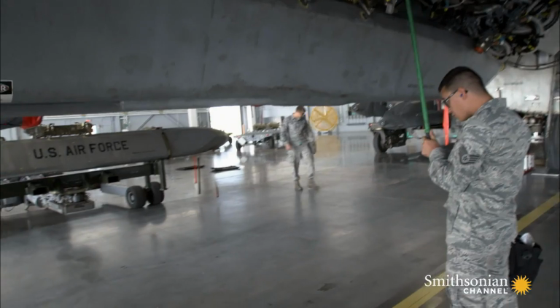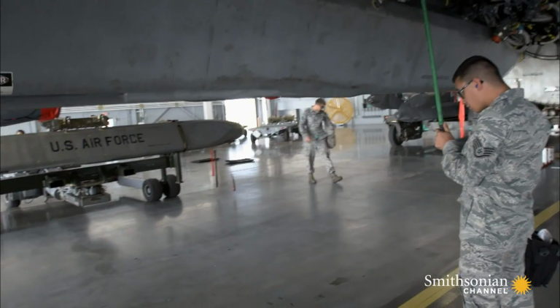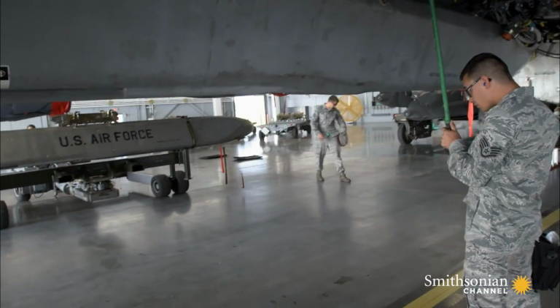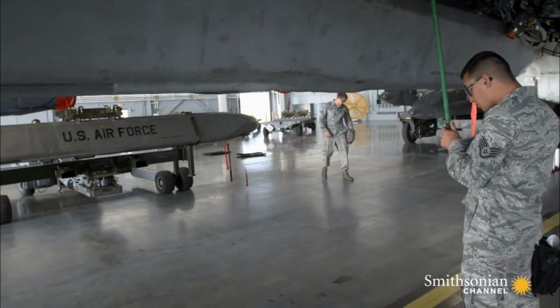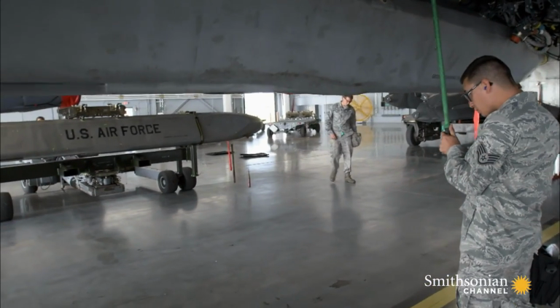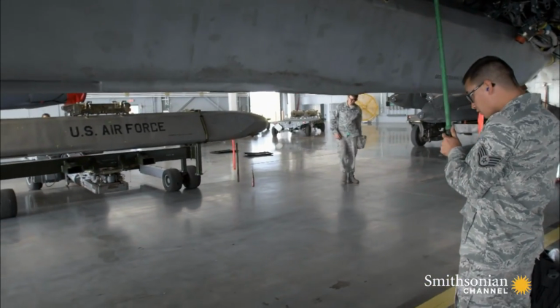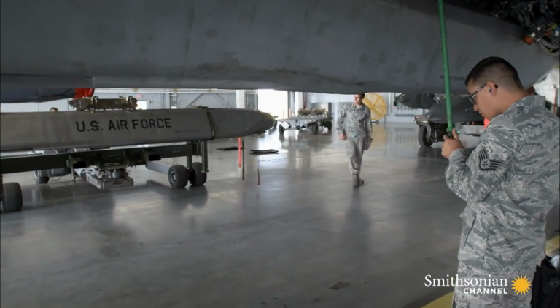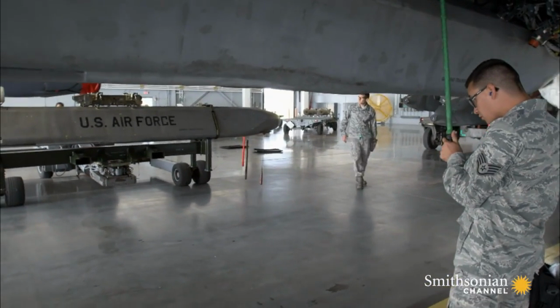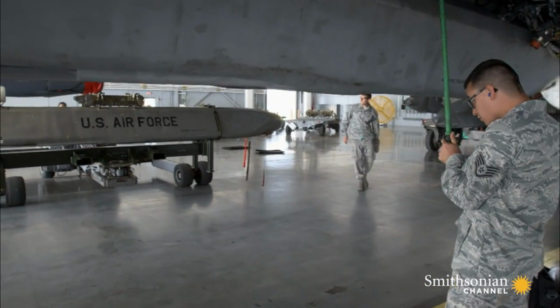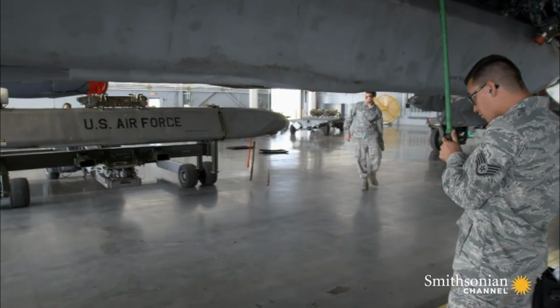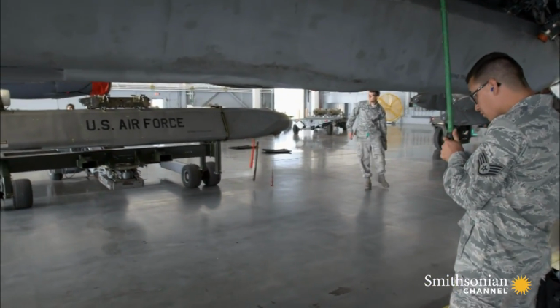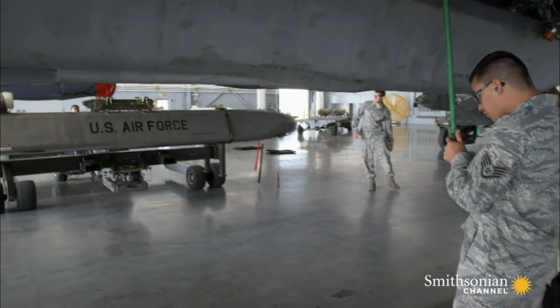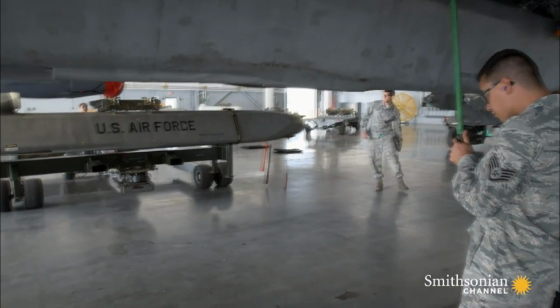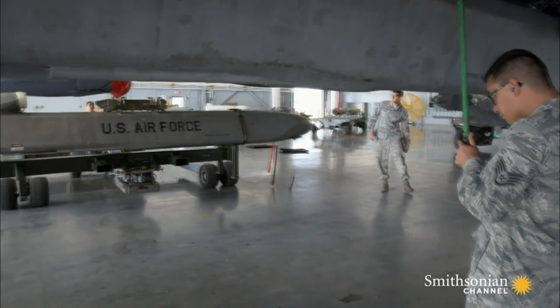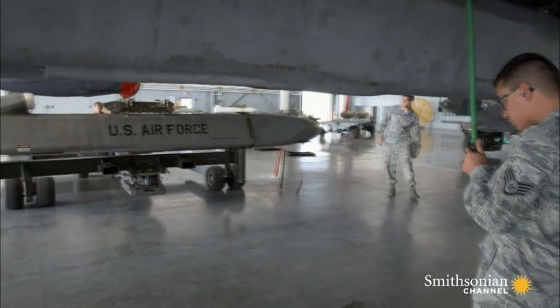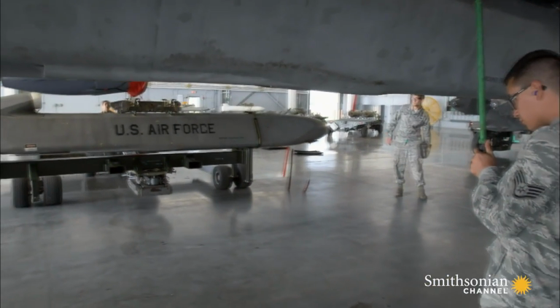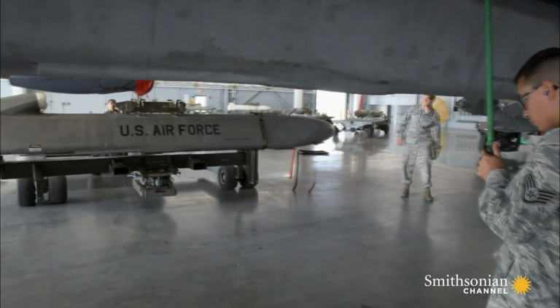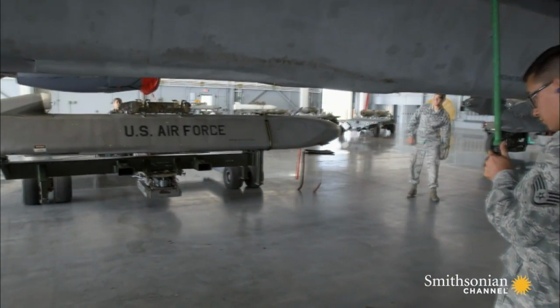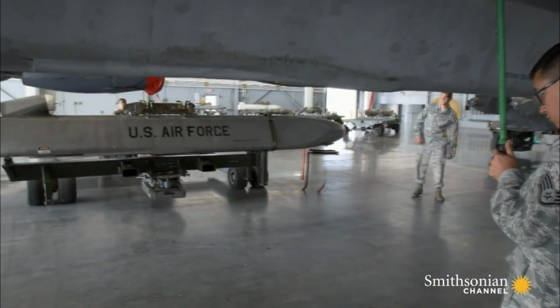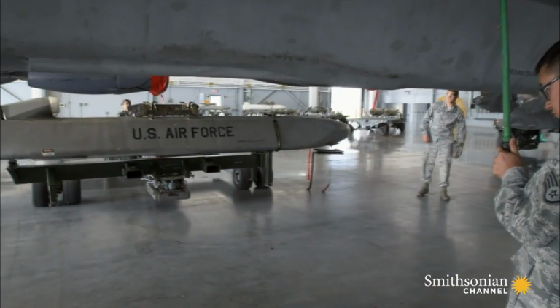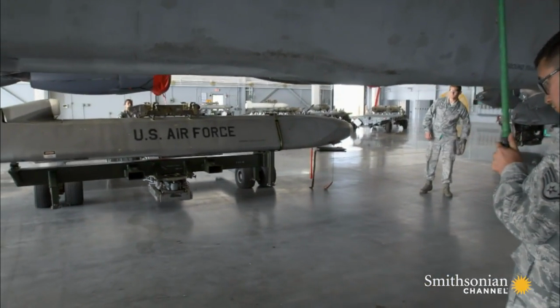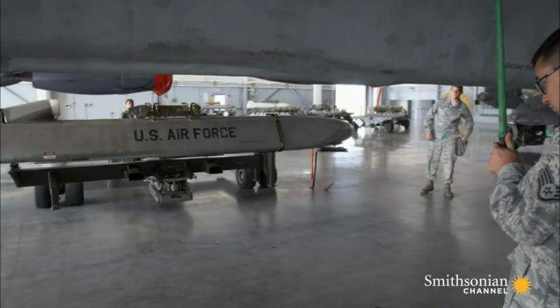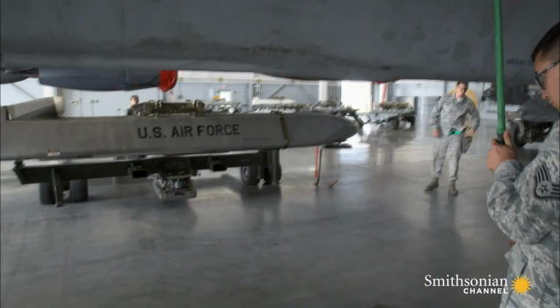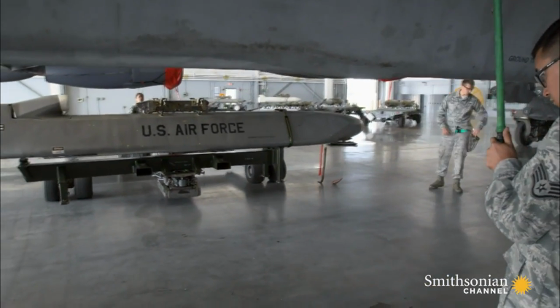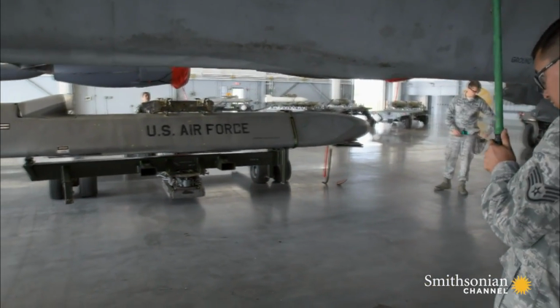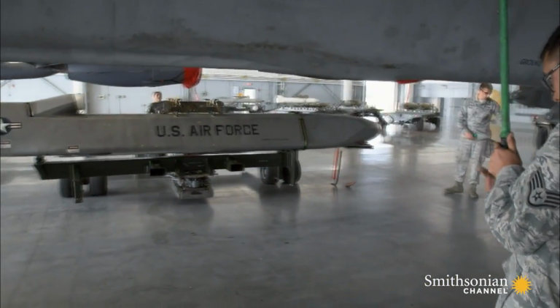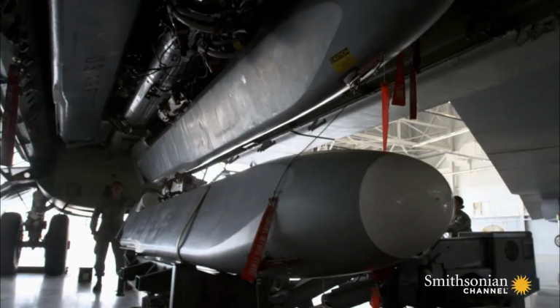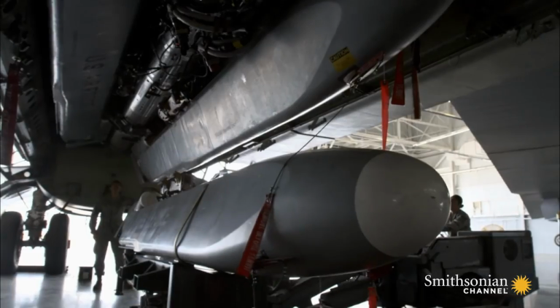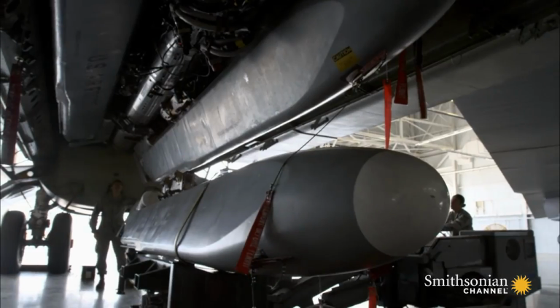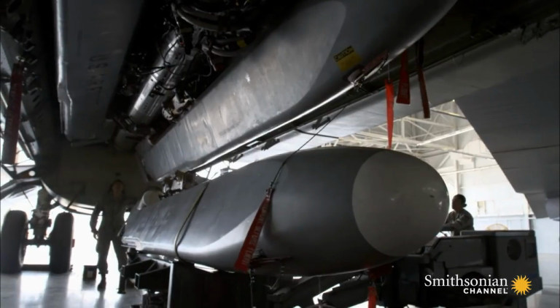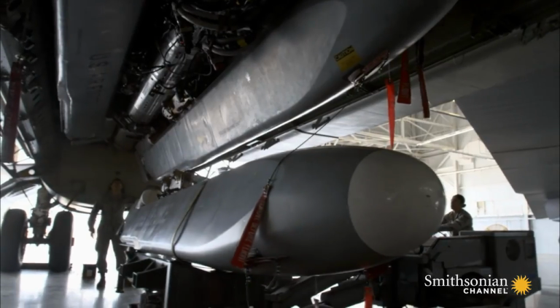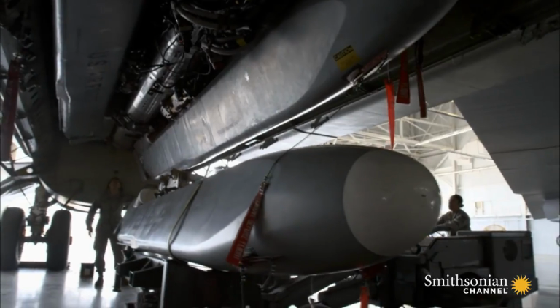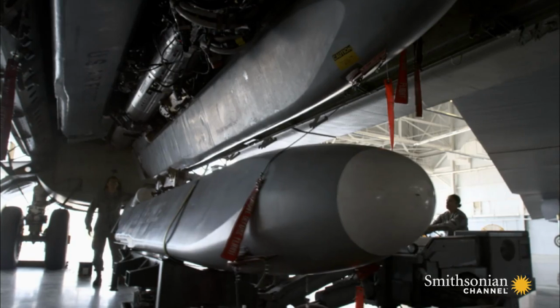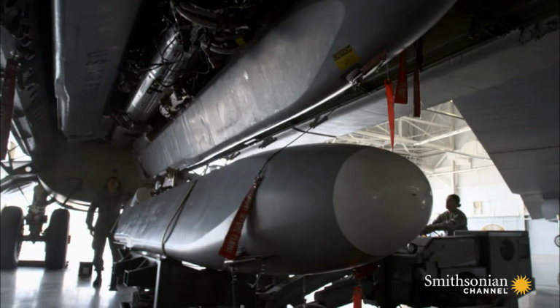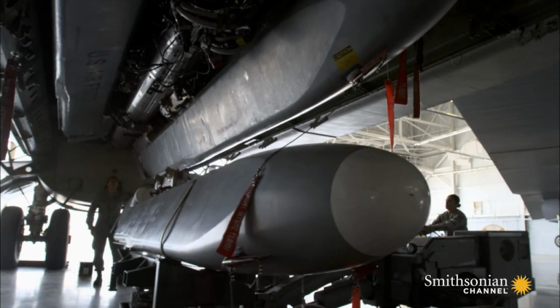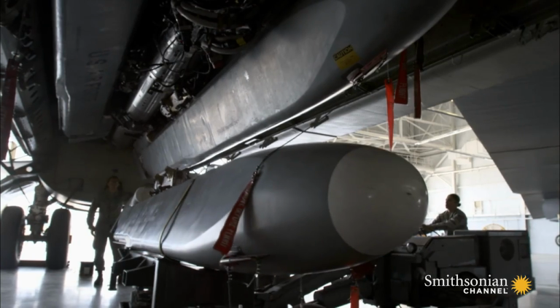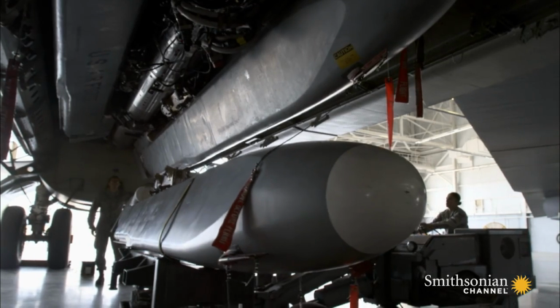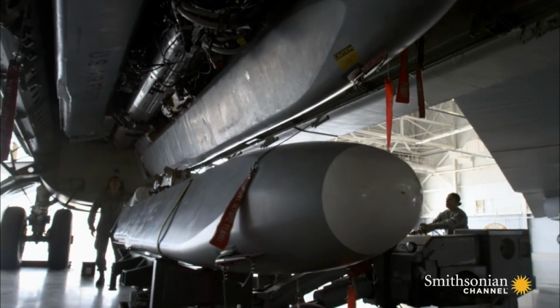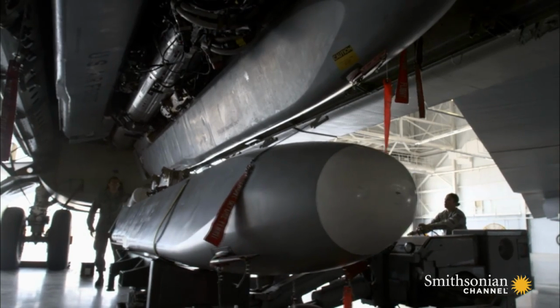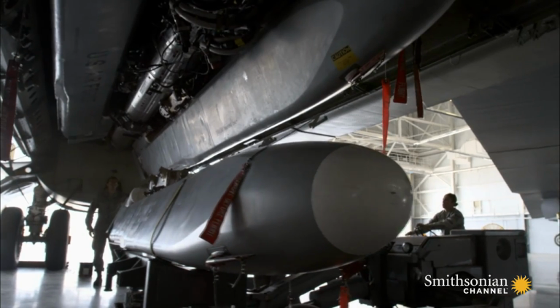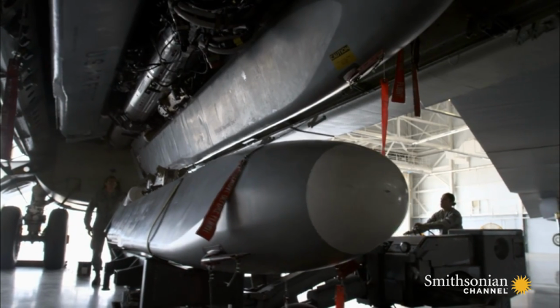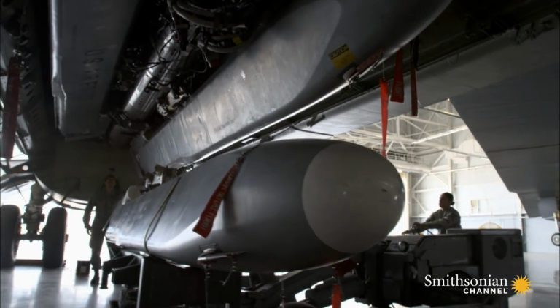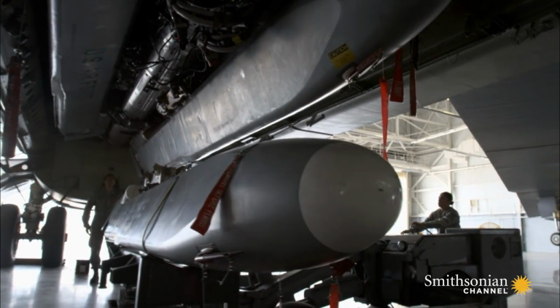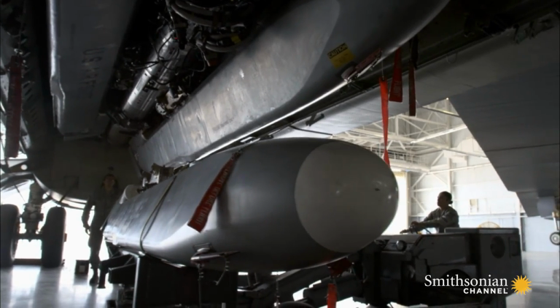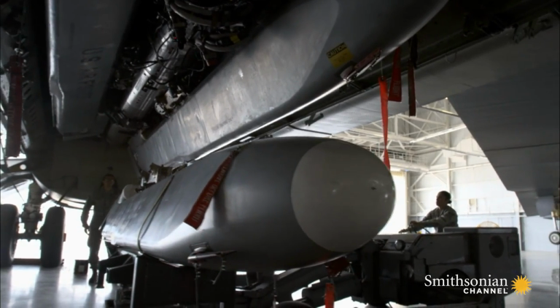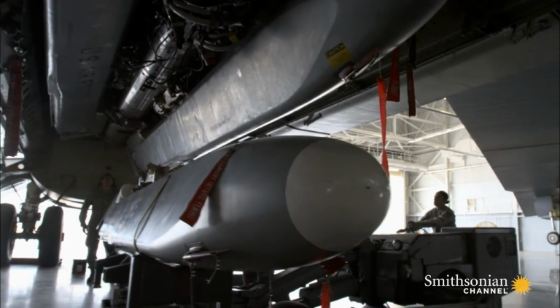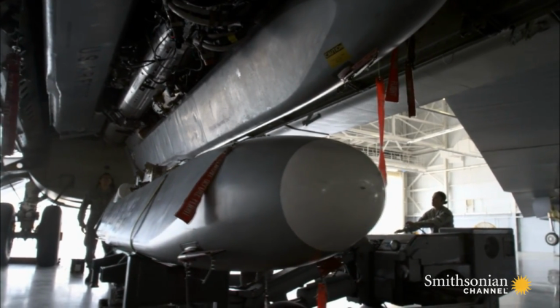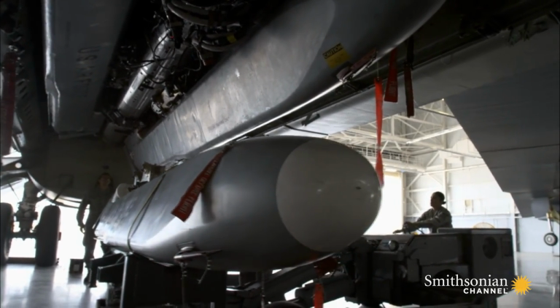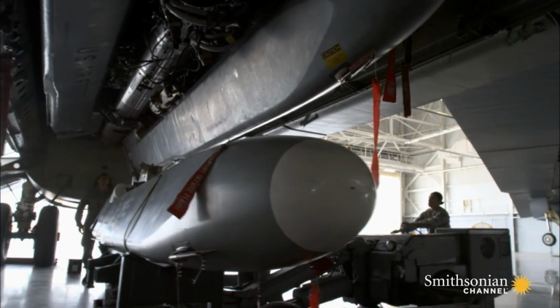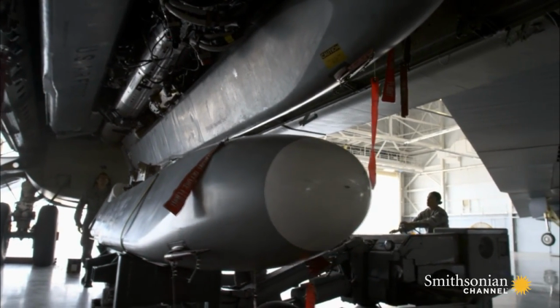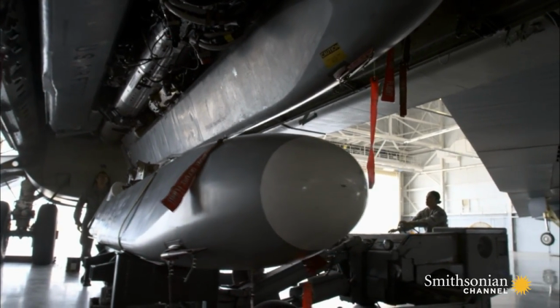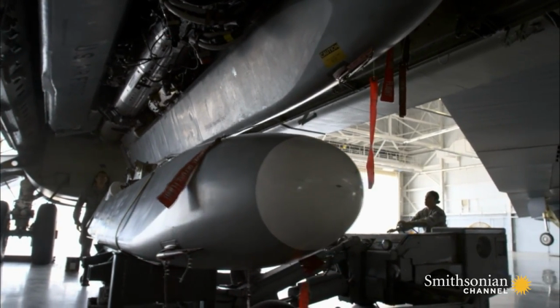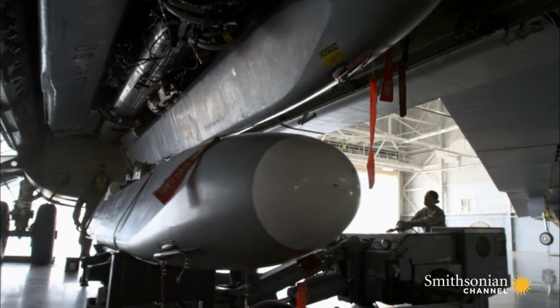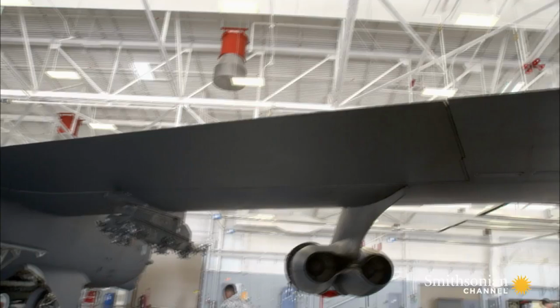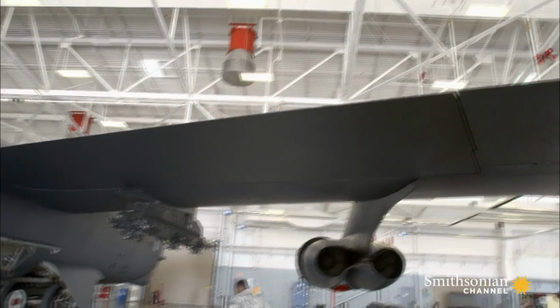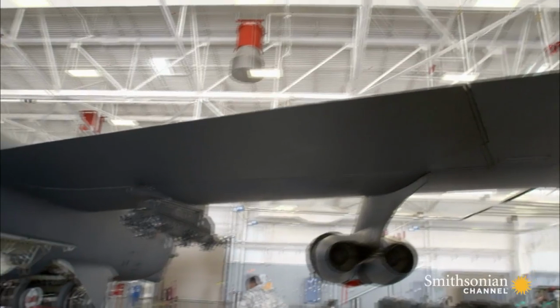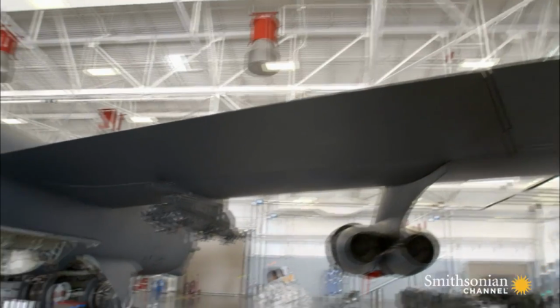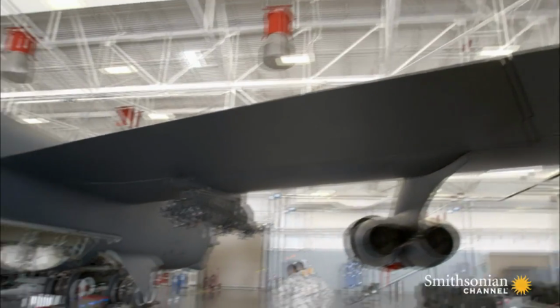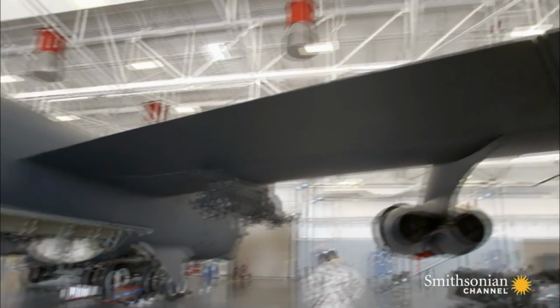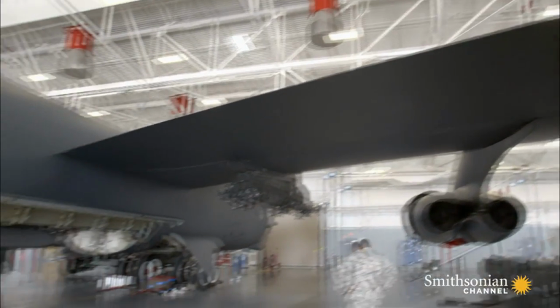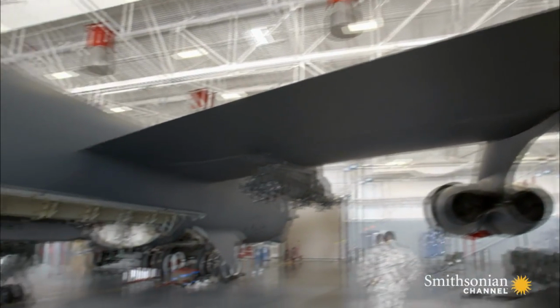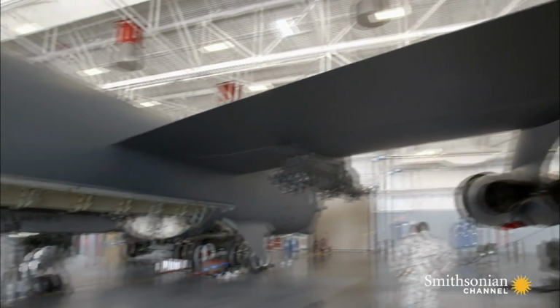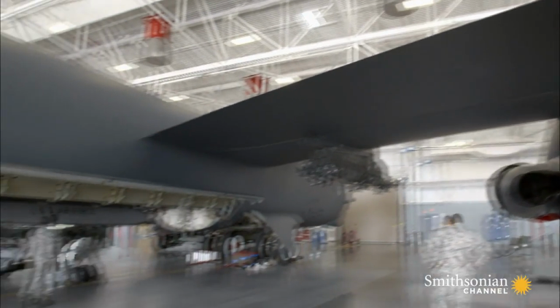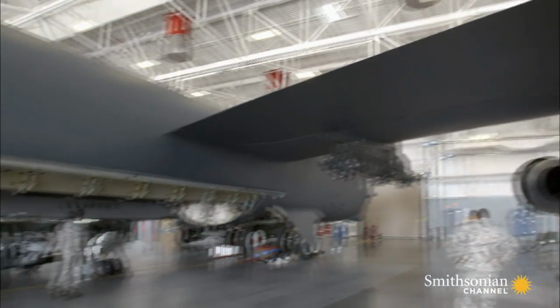The B-52 carries 70,000 pounds of weapons — more than any other plane in the Air Force arsenal.